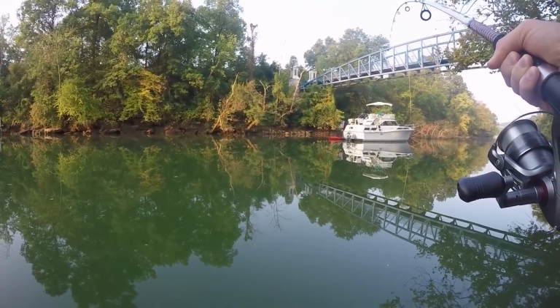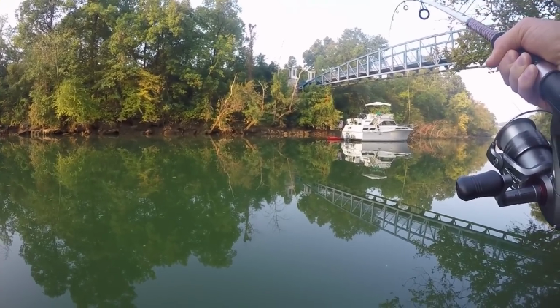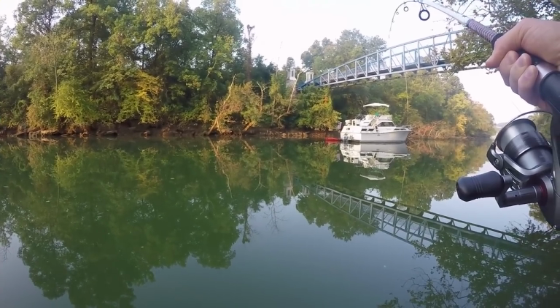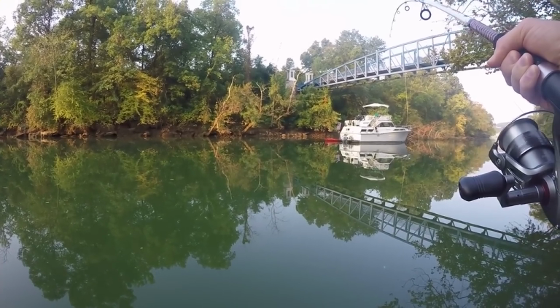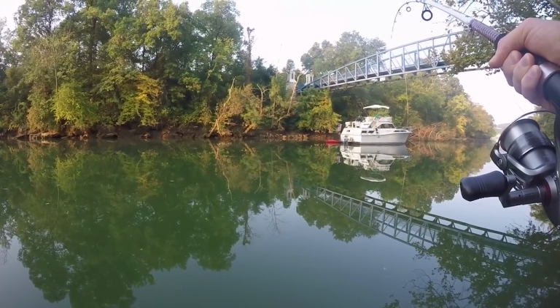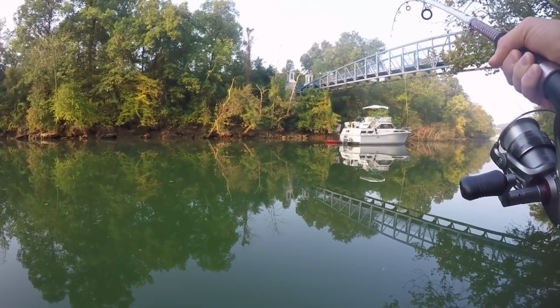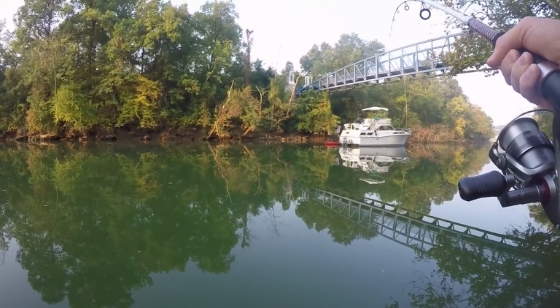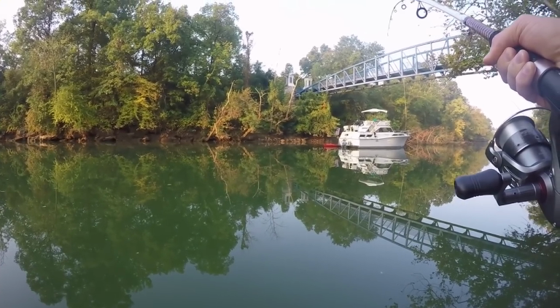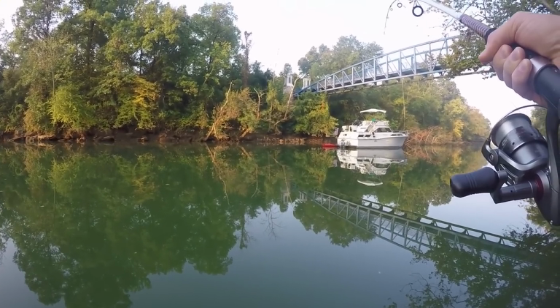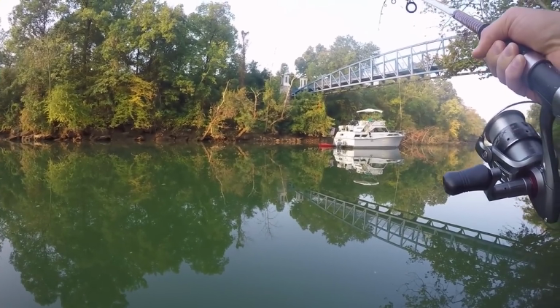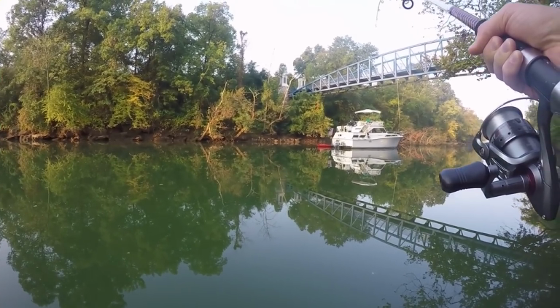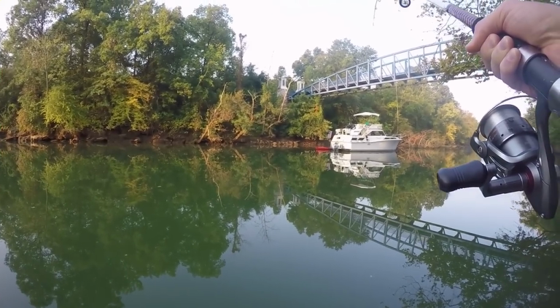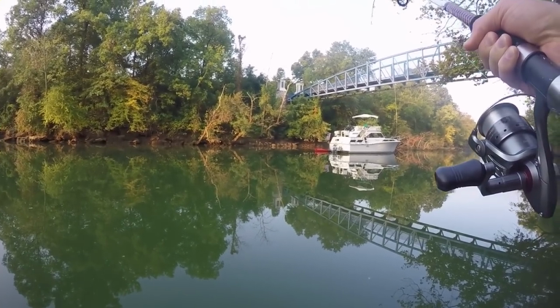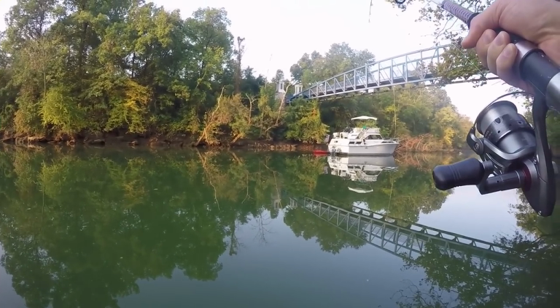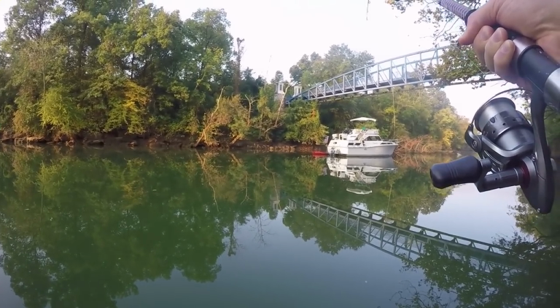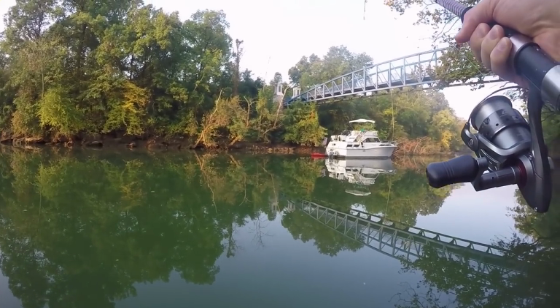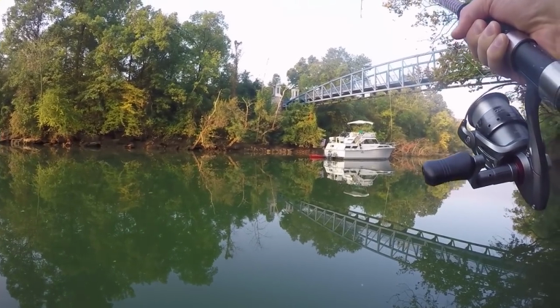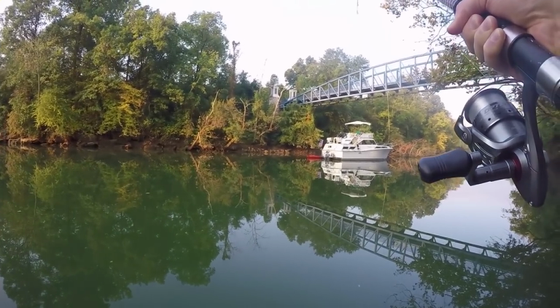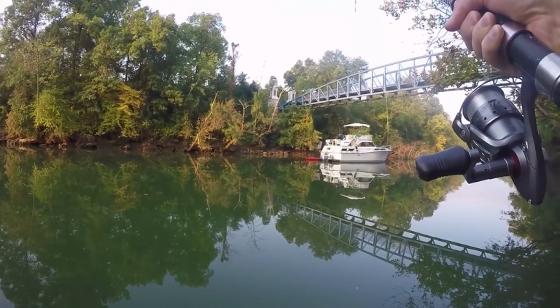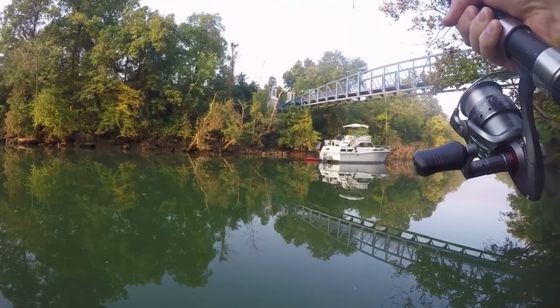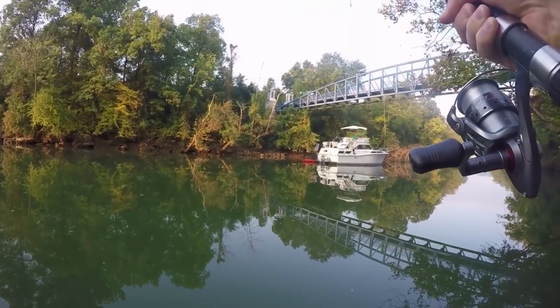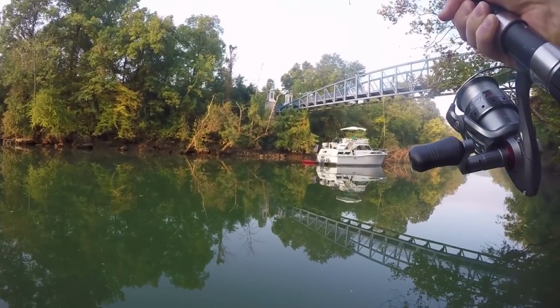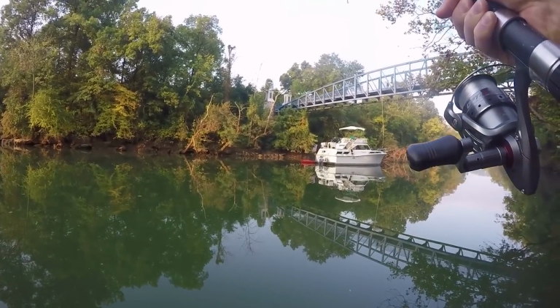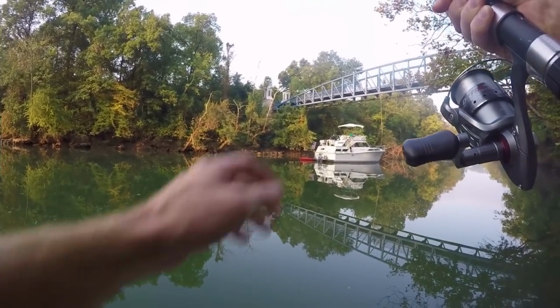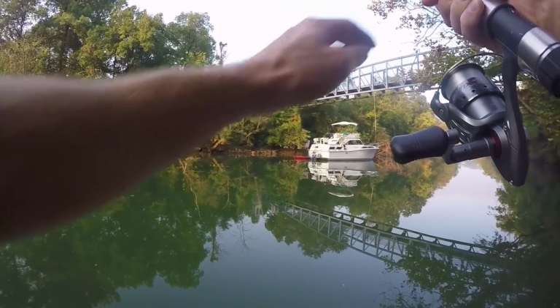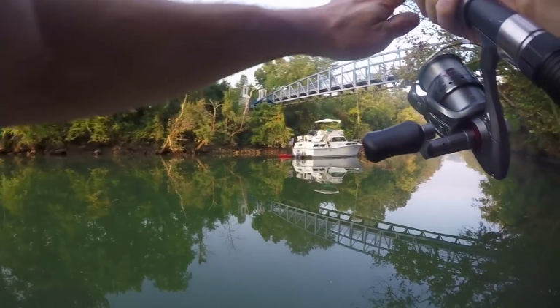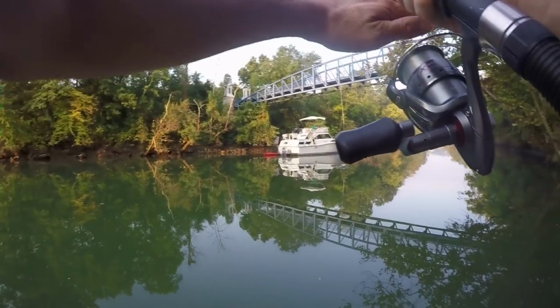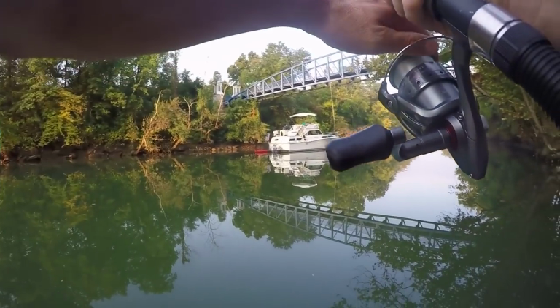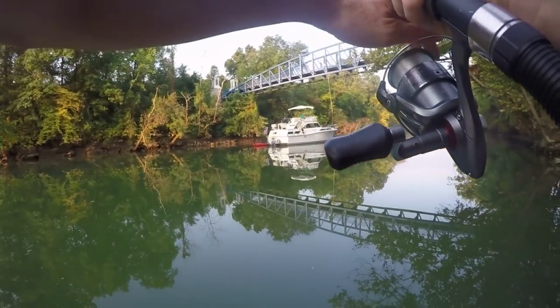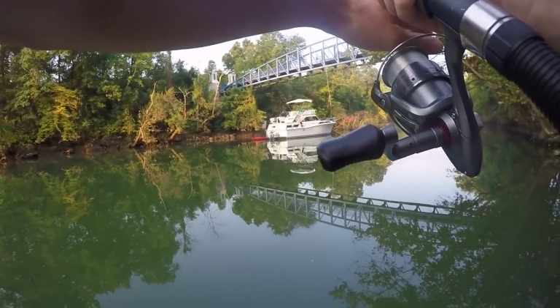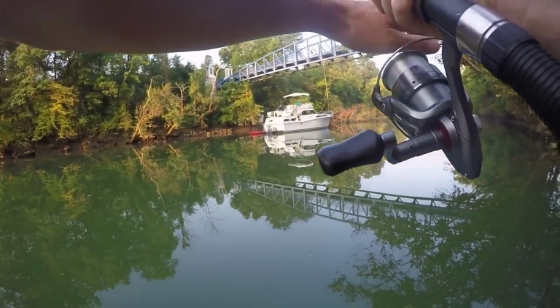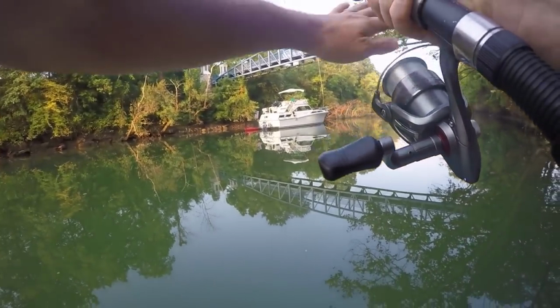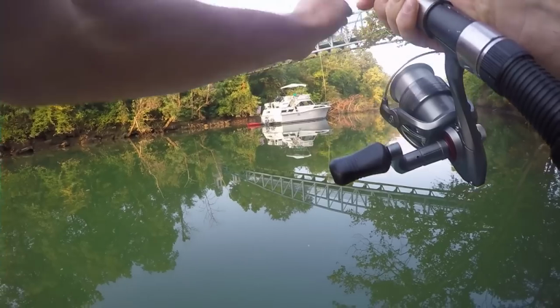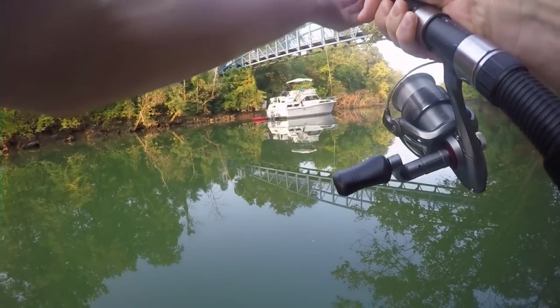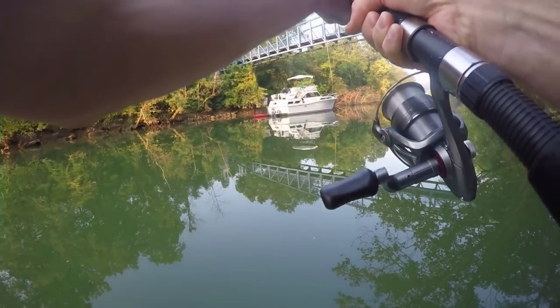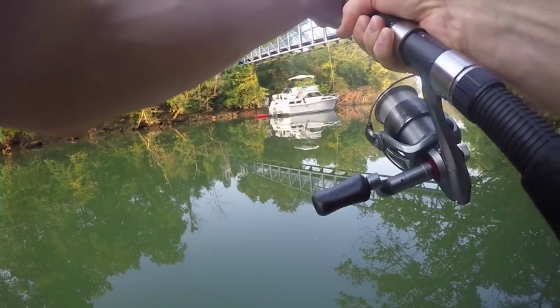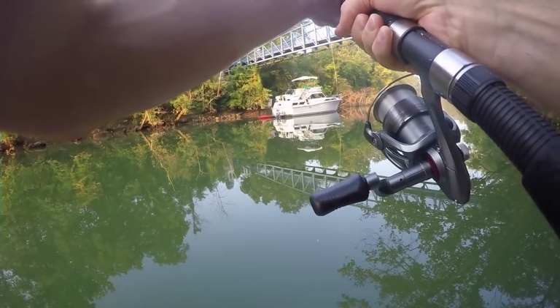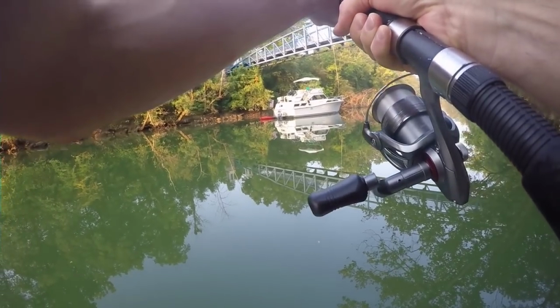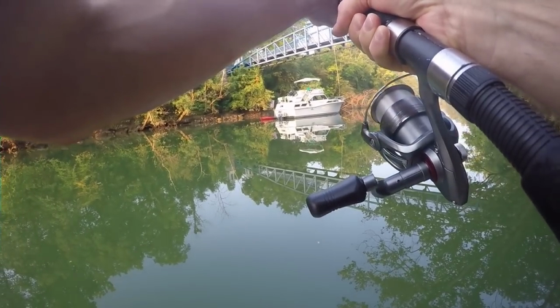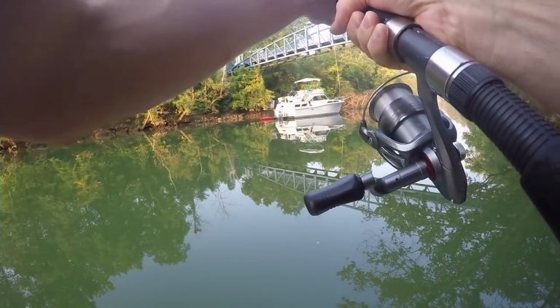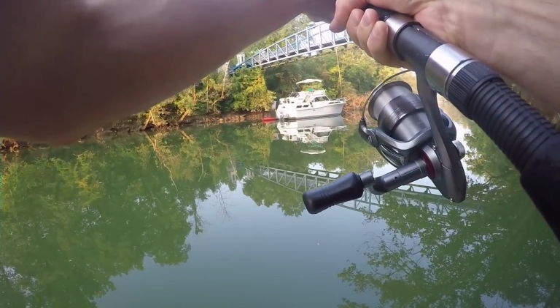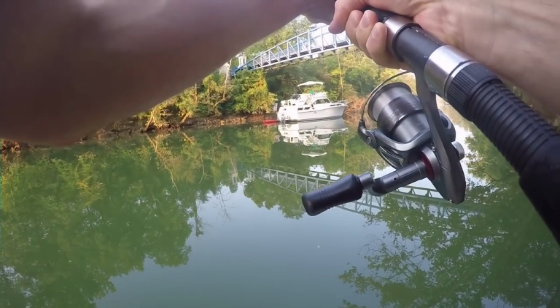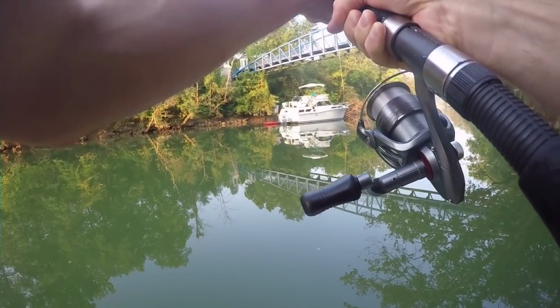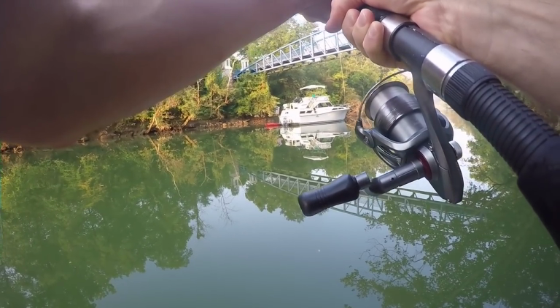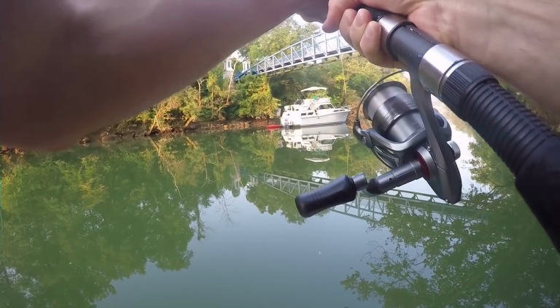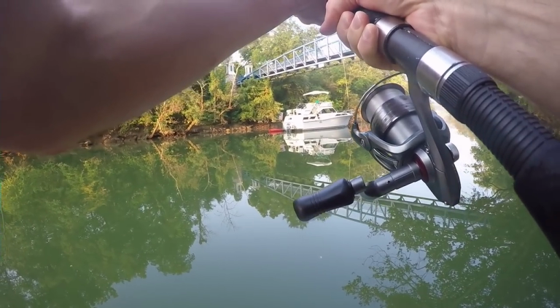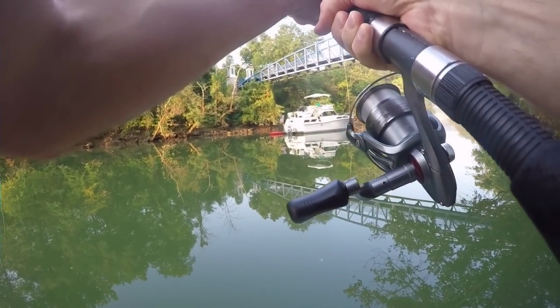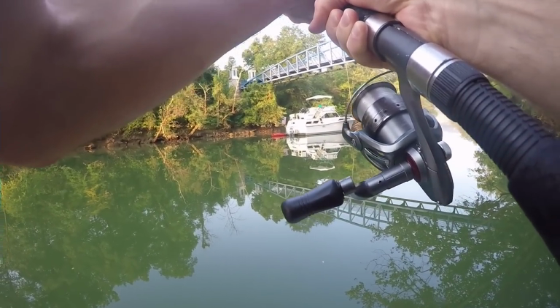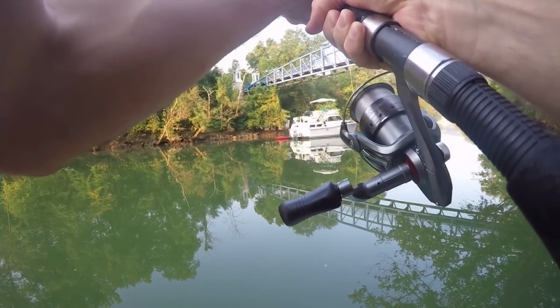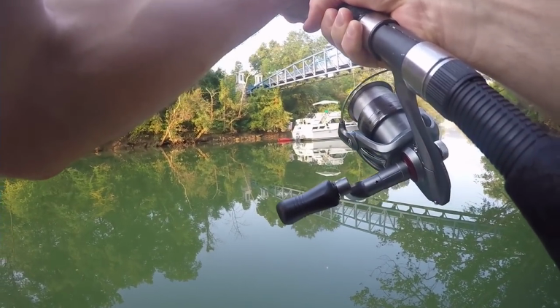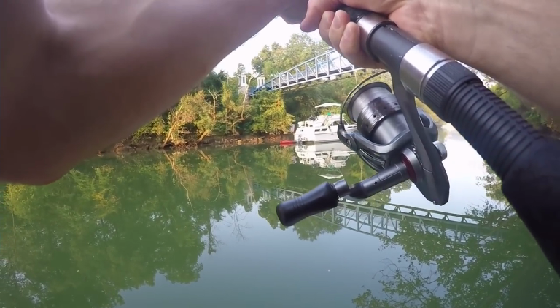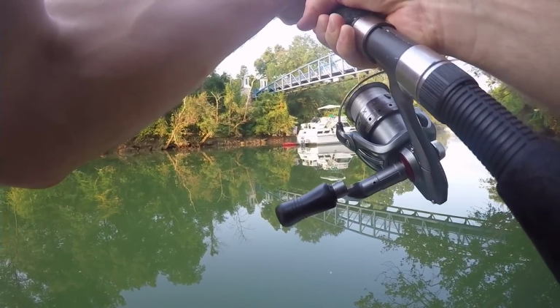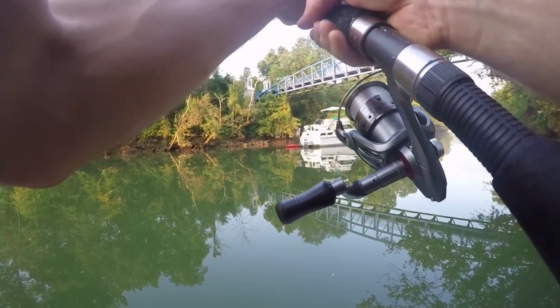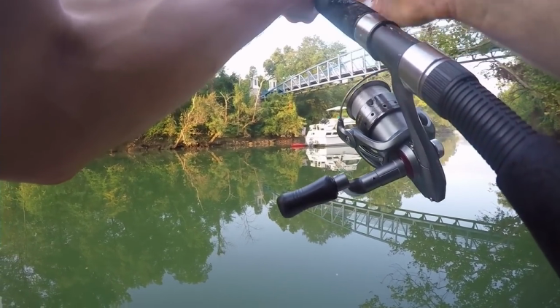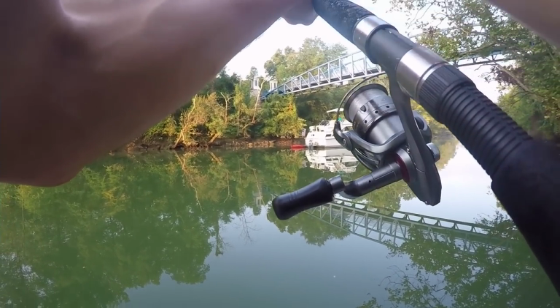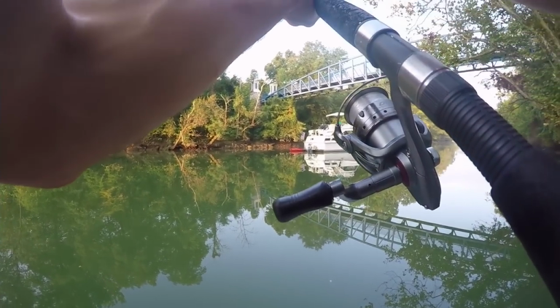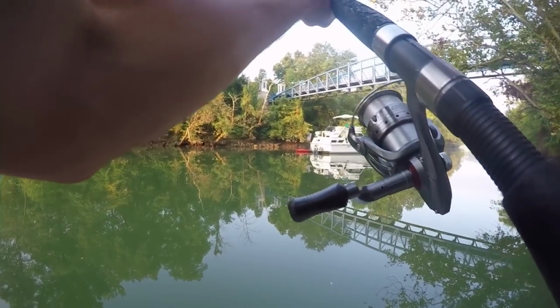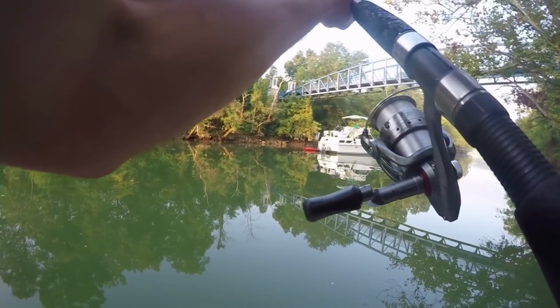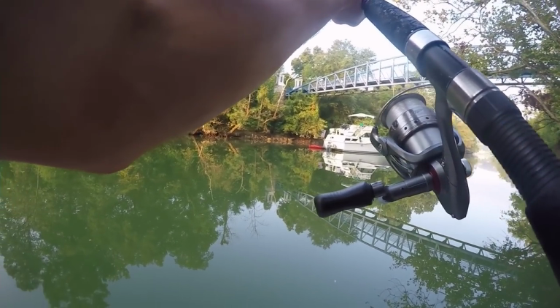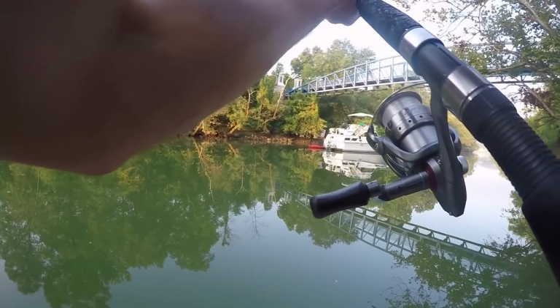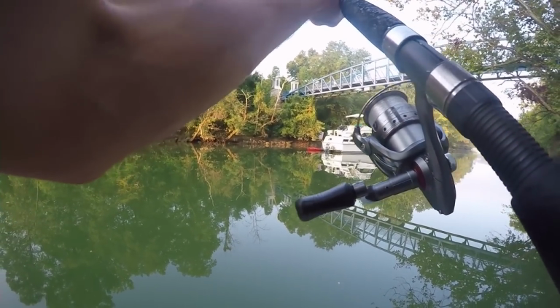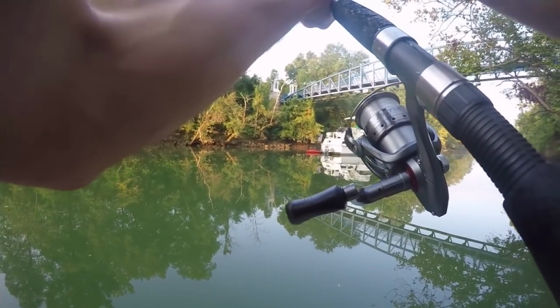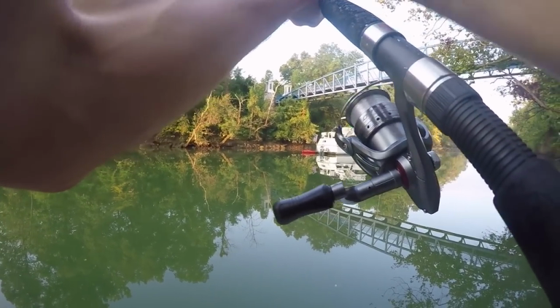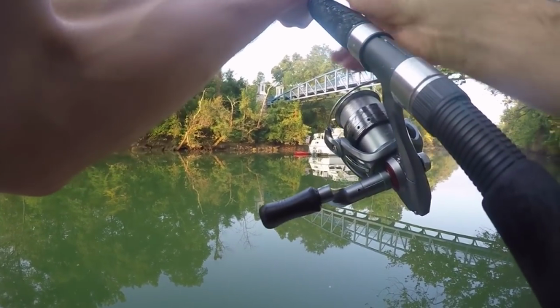Wow, just pulling a lot of drag. This one's definitely bigger than the other one, I know that.